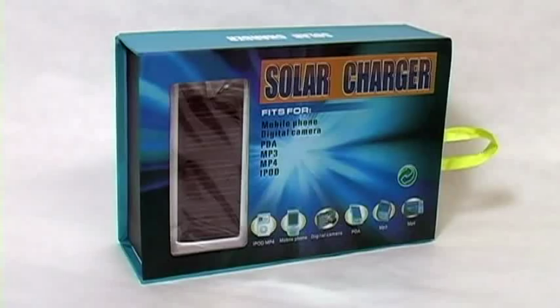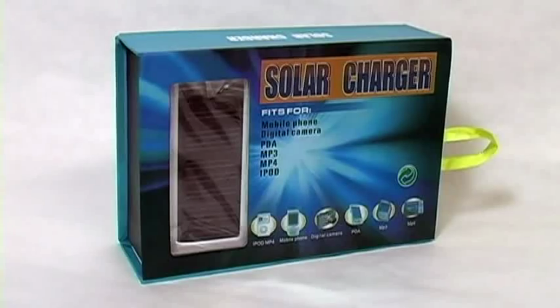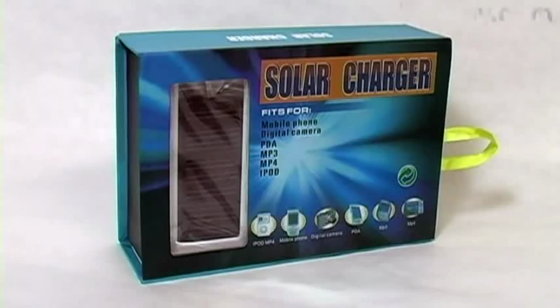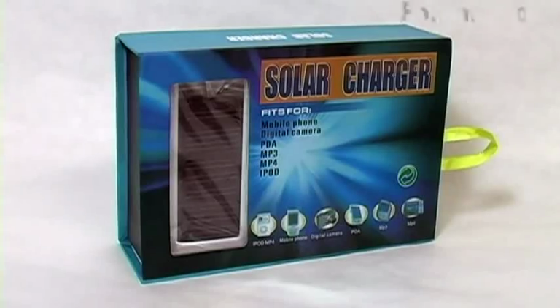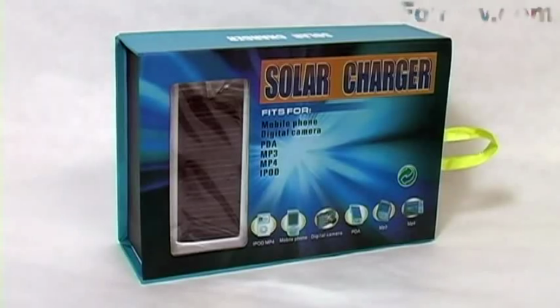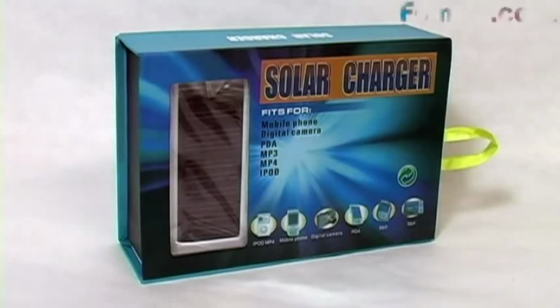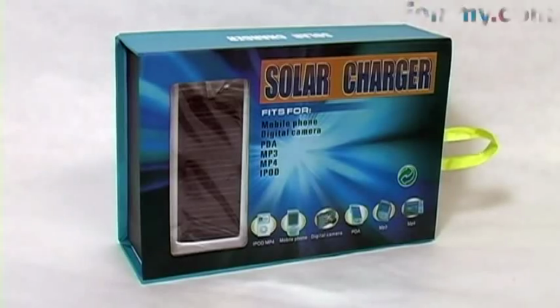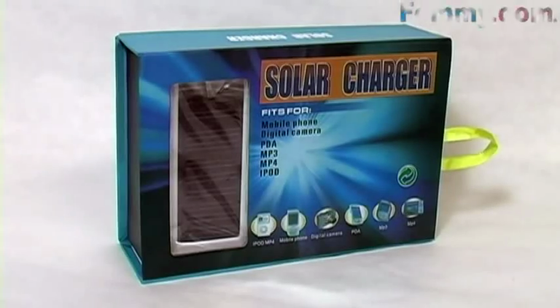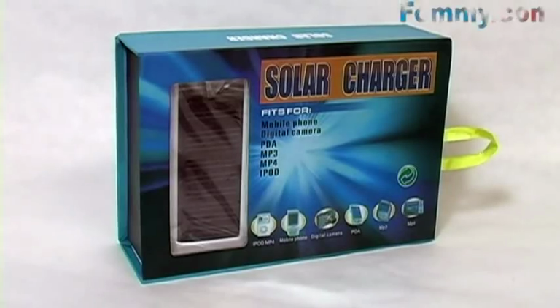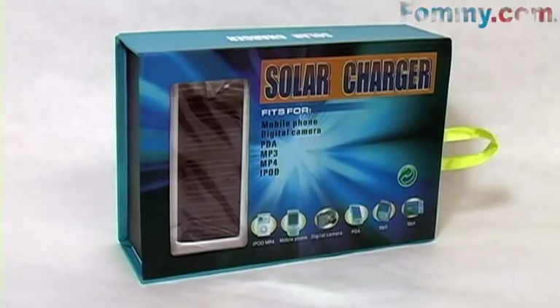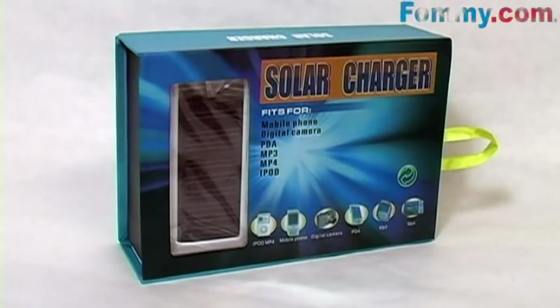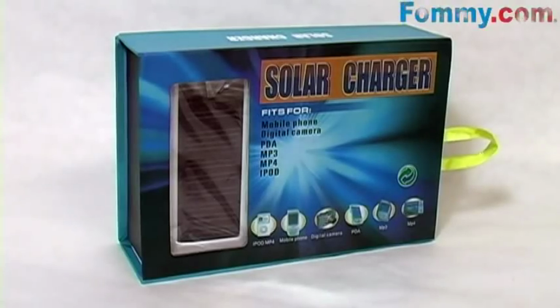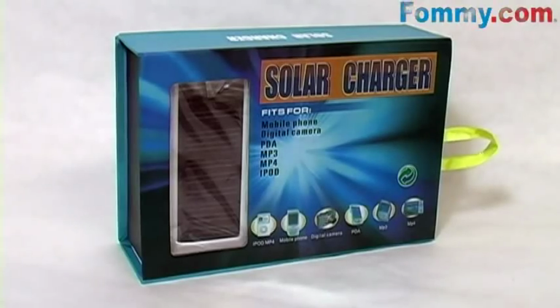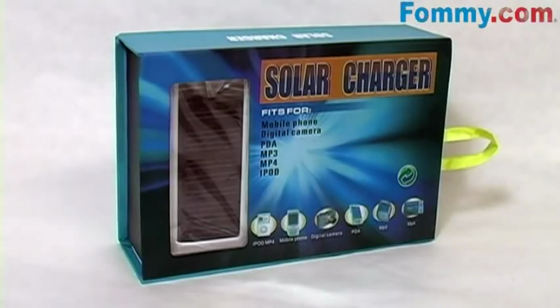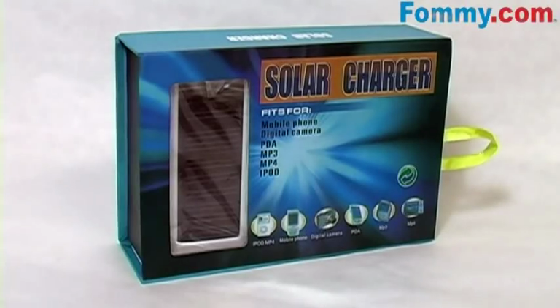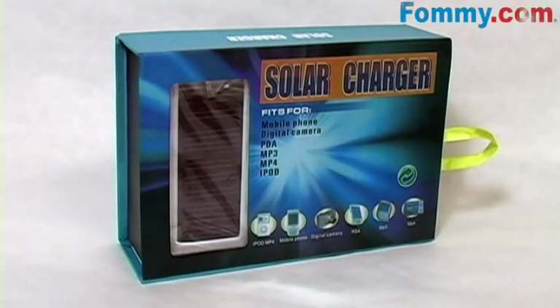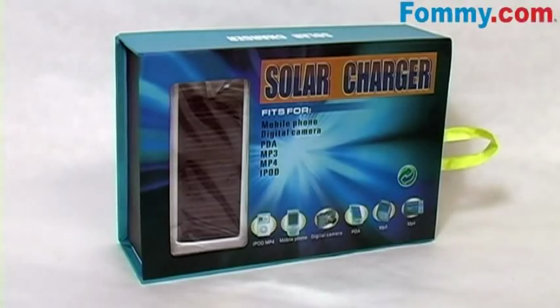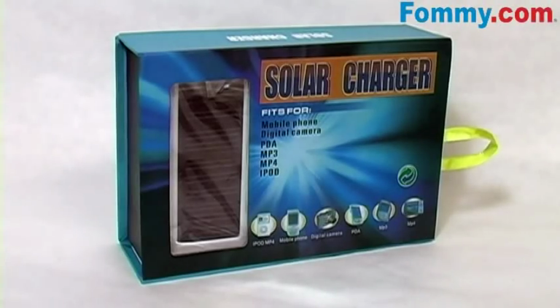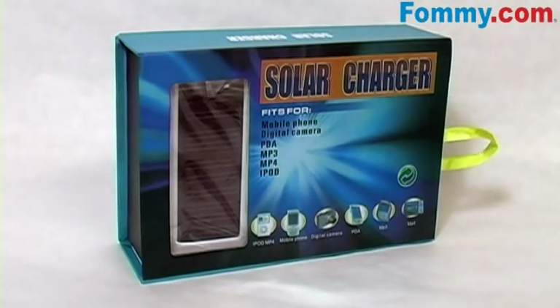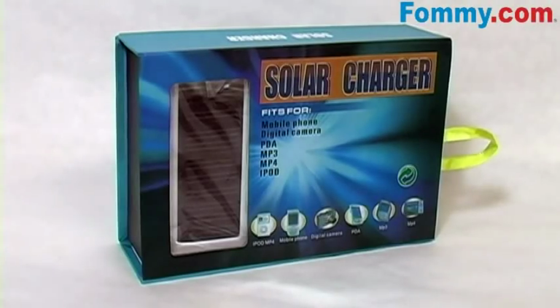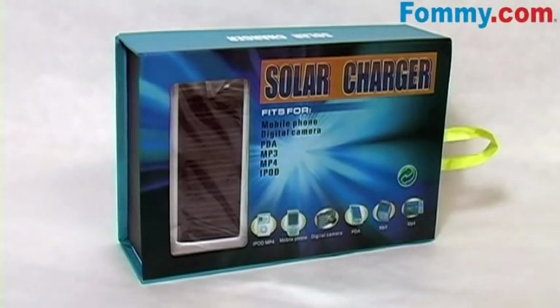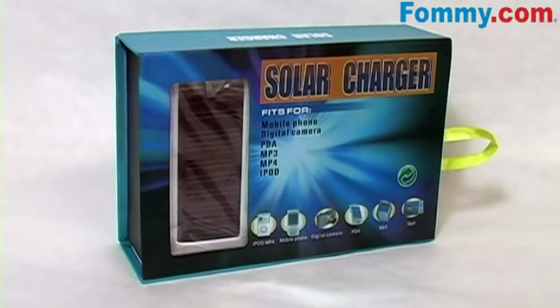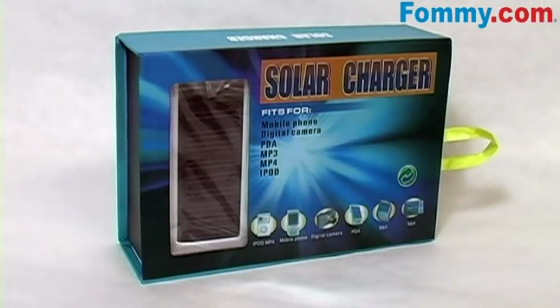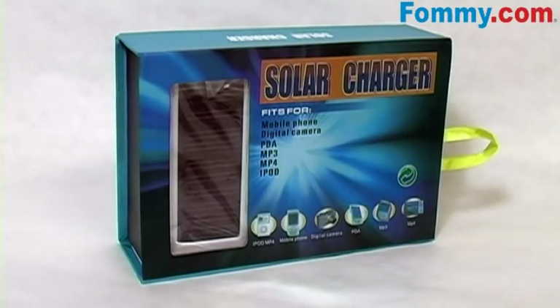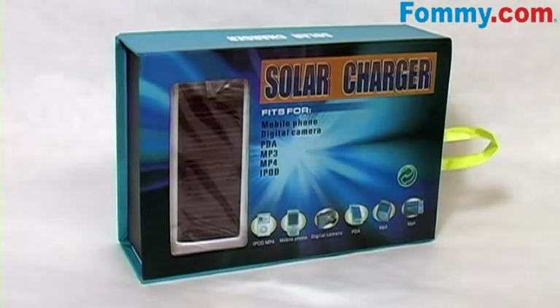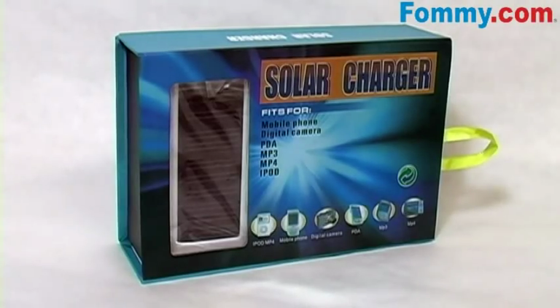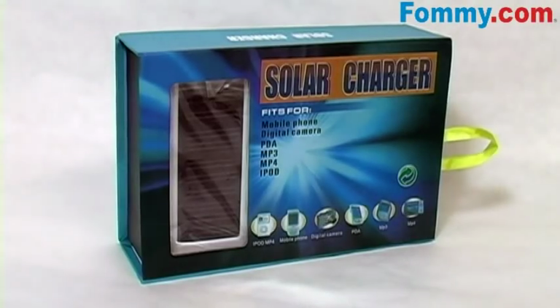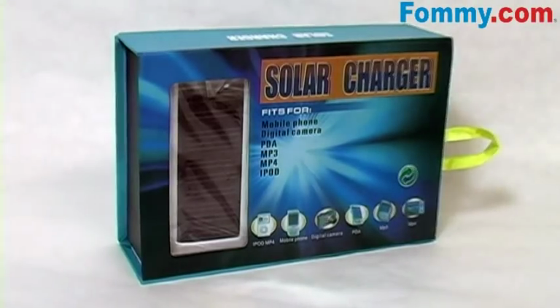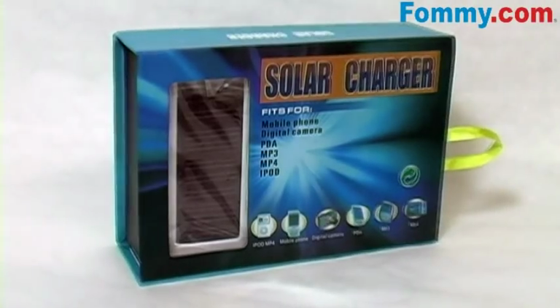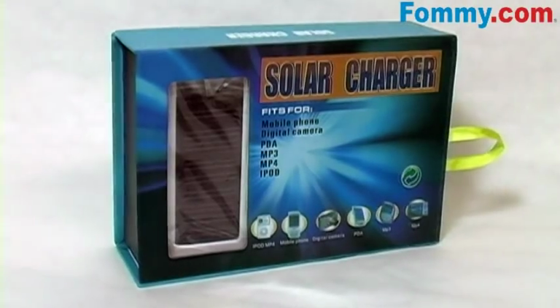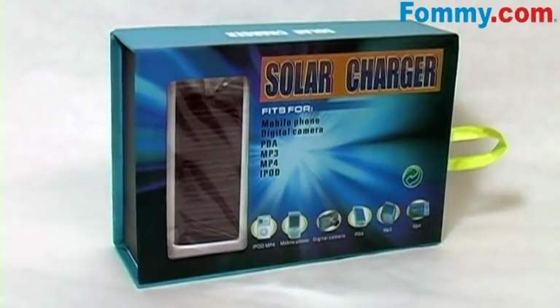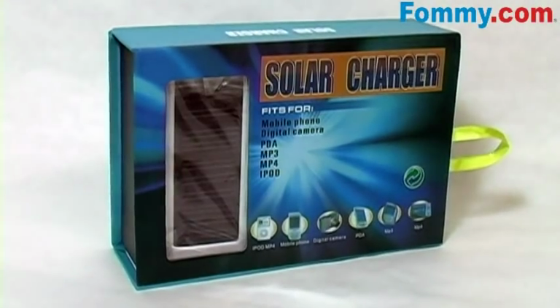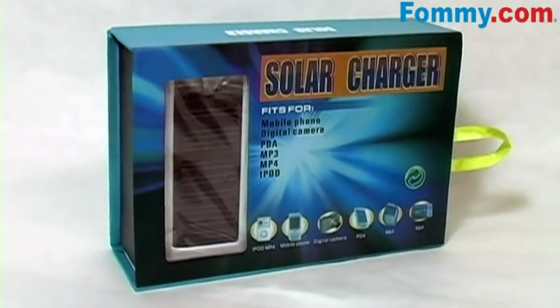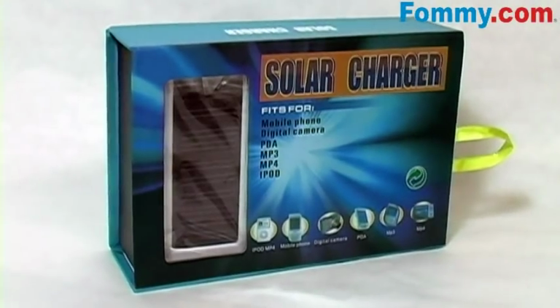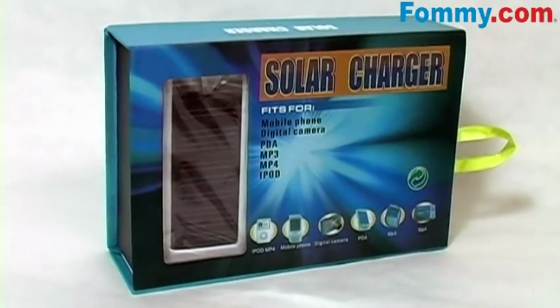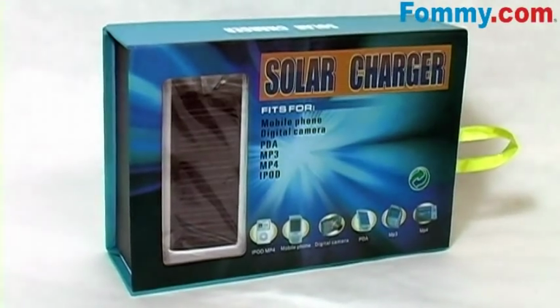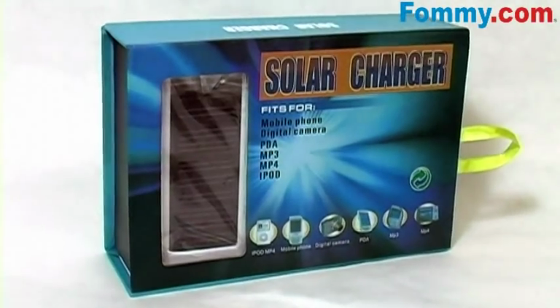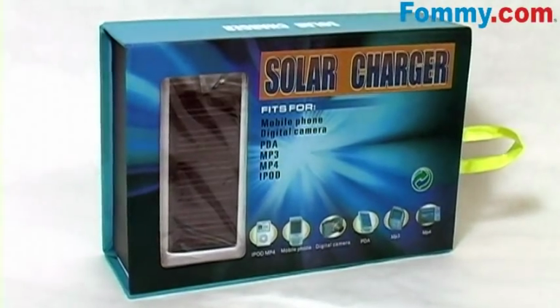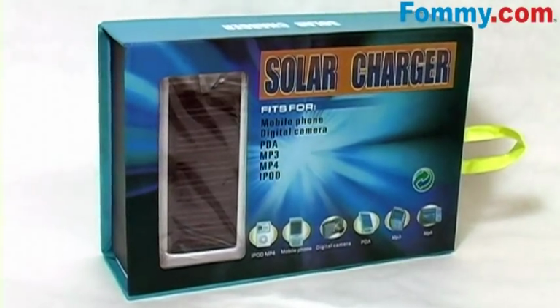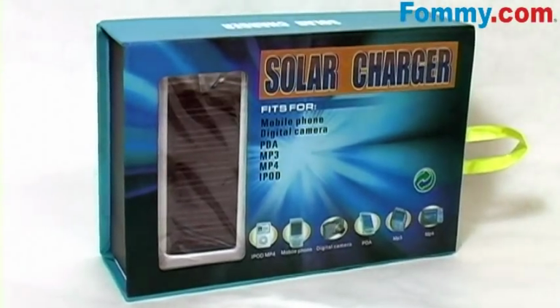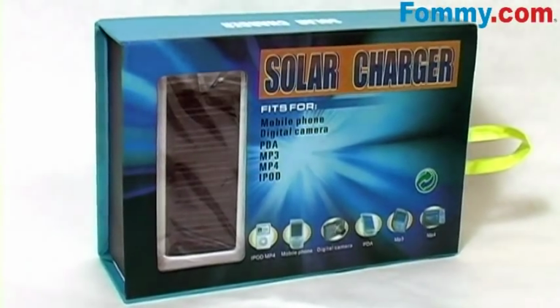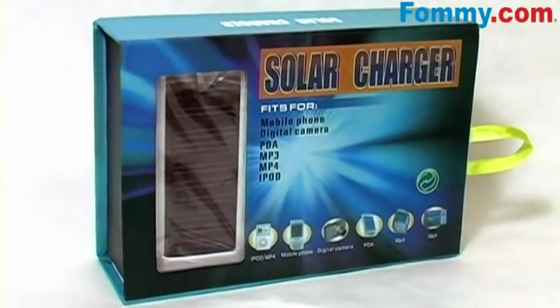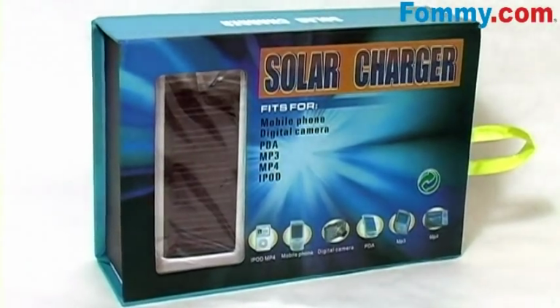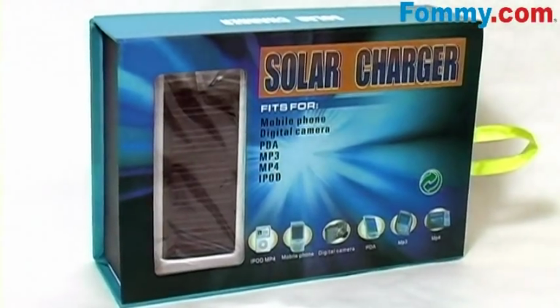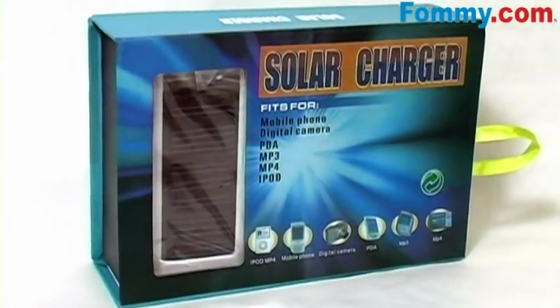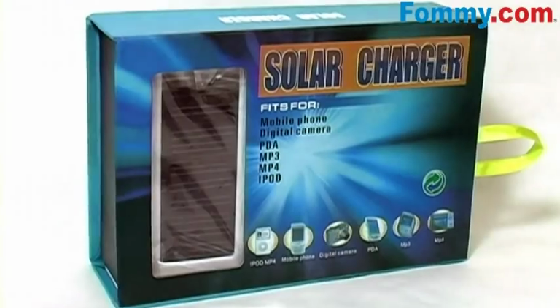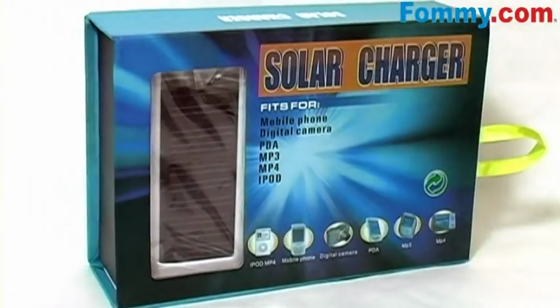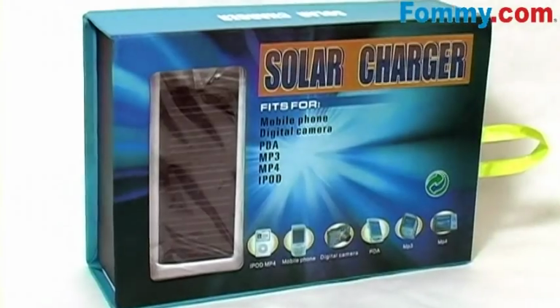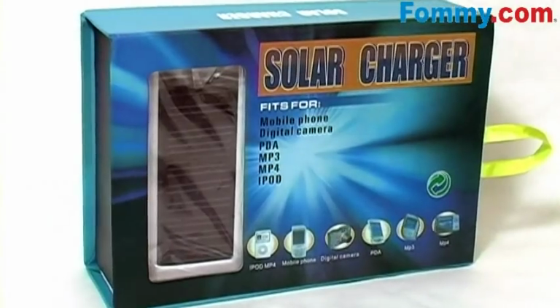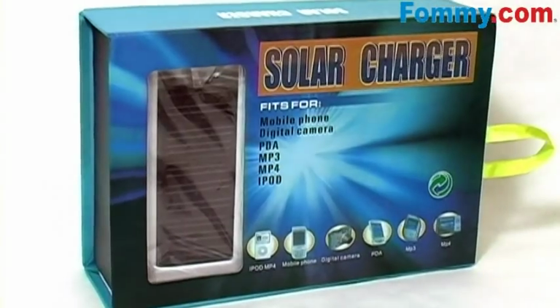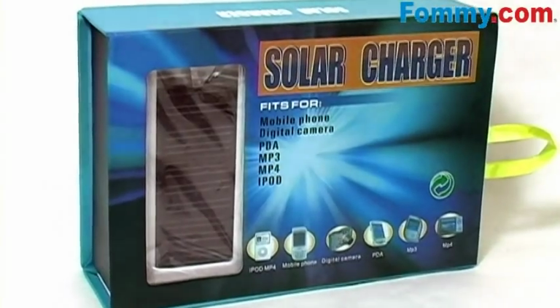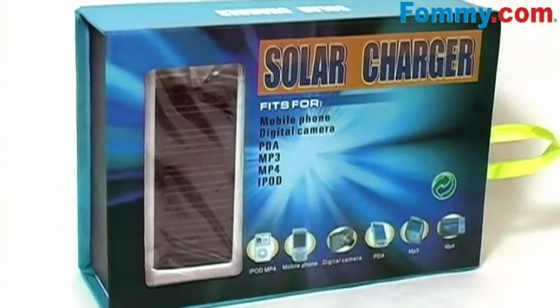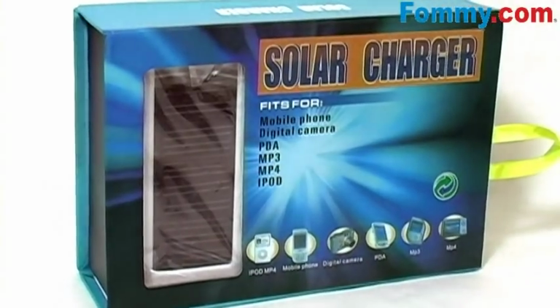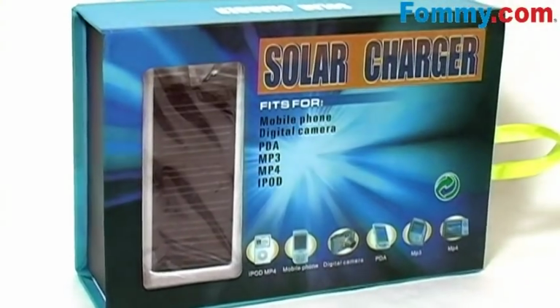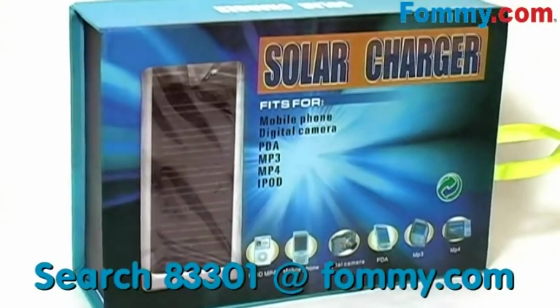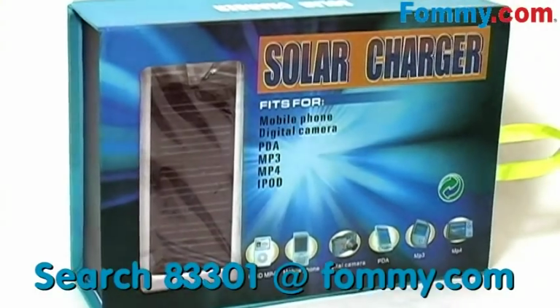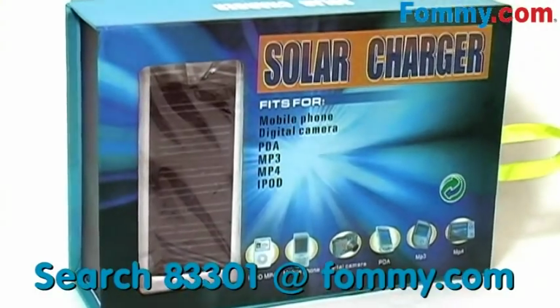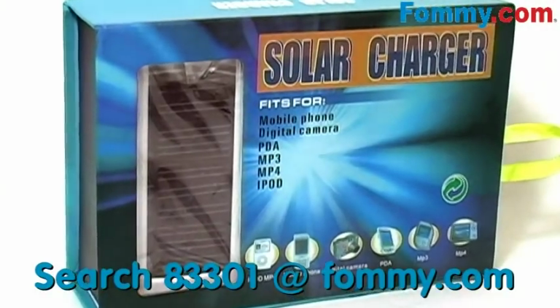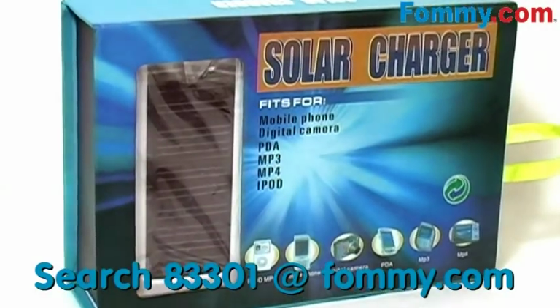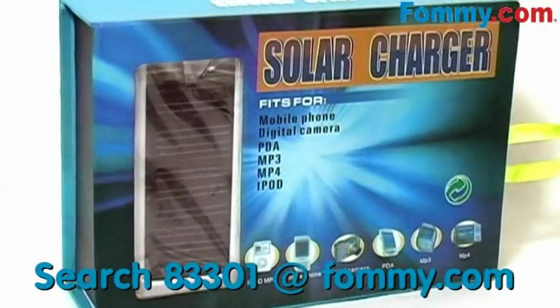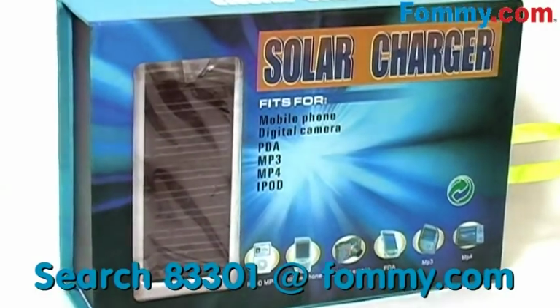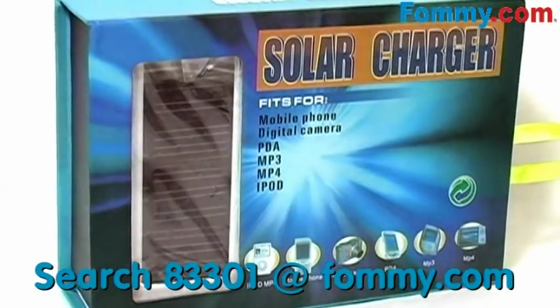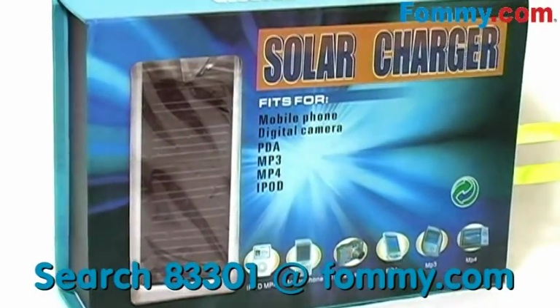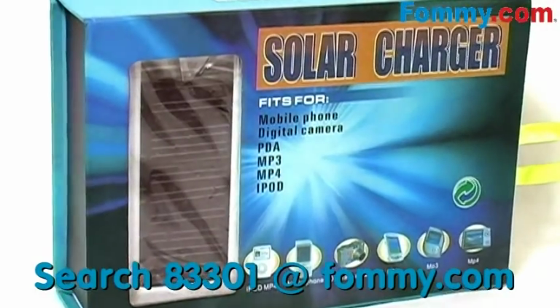Hey kids, this is FeelMe.com, thanks for tuning in. And this is the eco-friendly solar panel mobile phone charger.